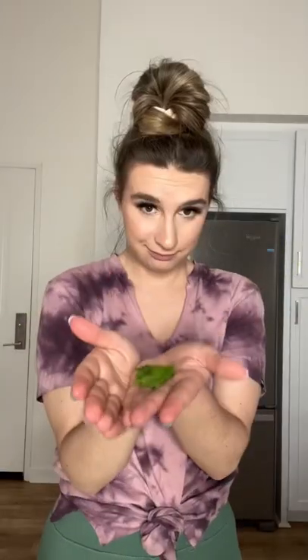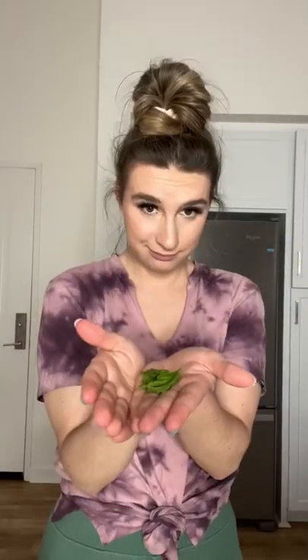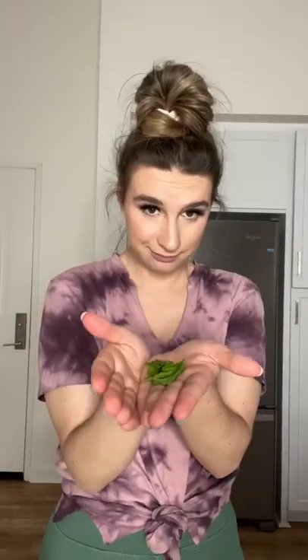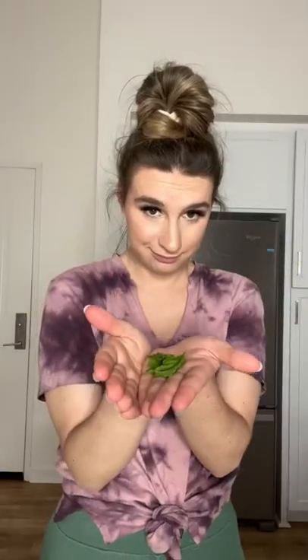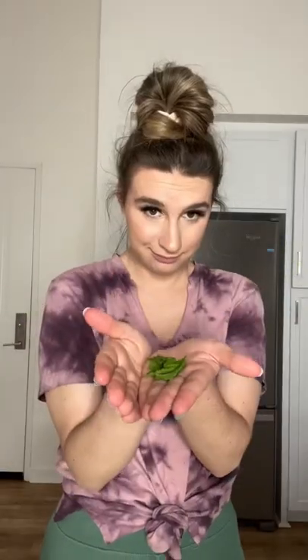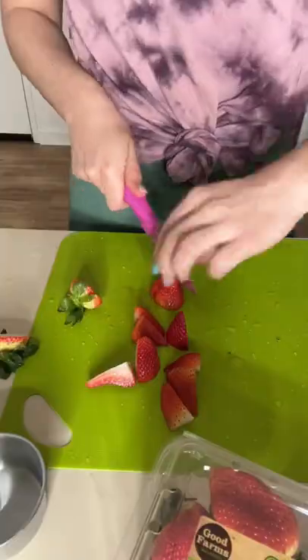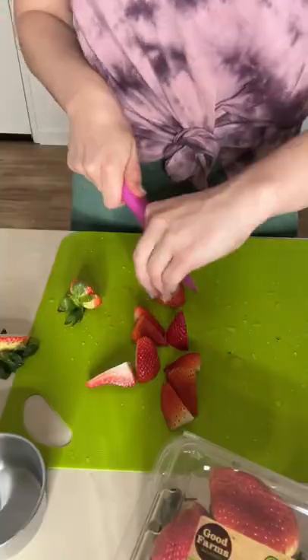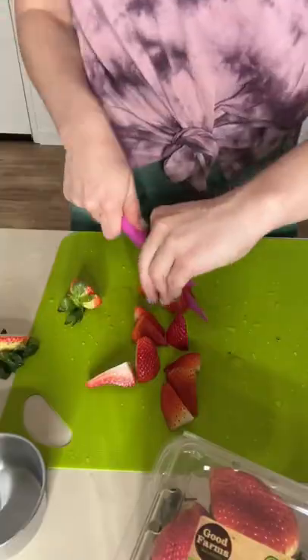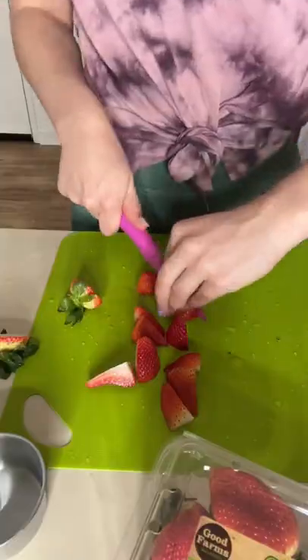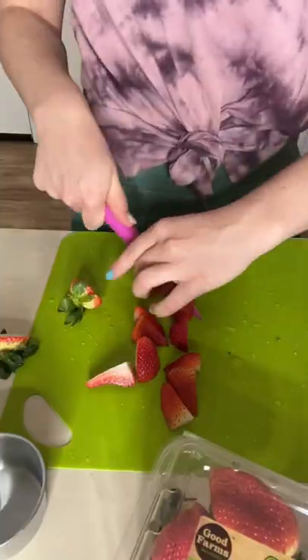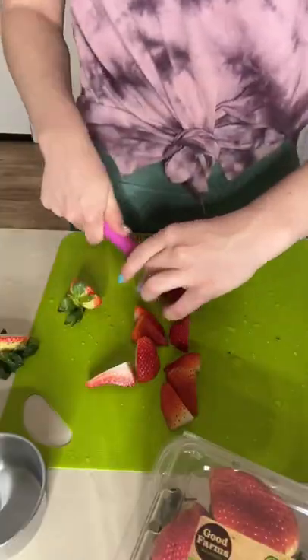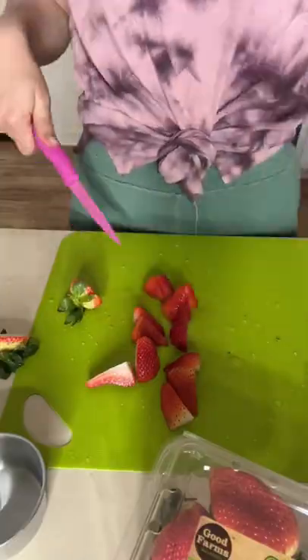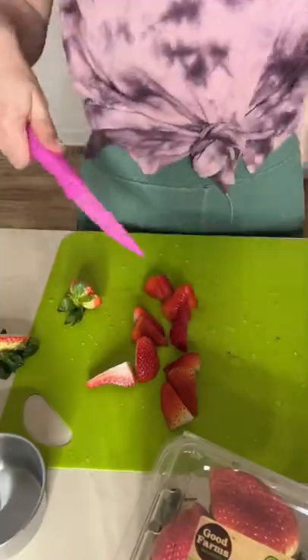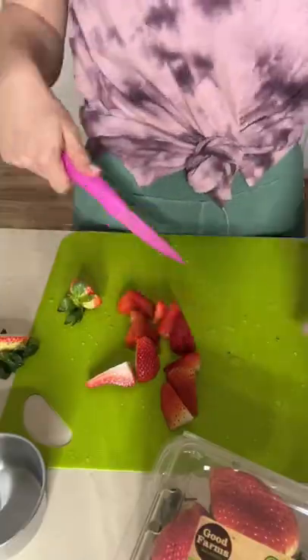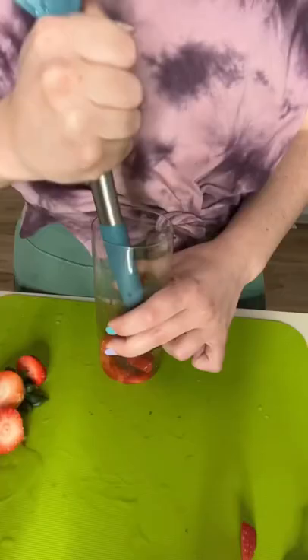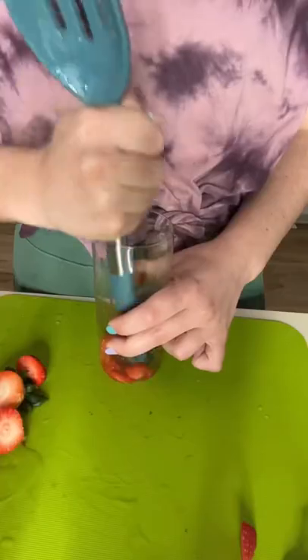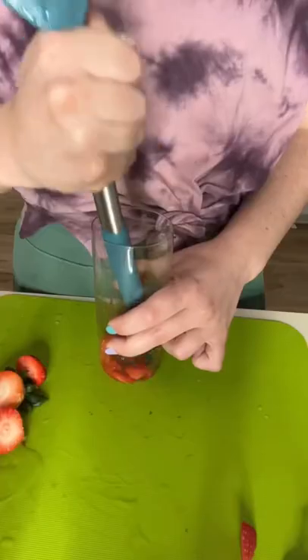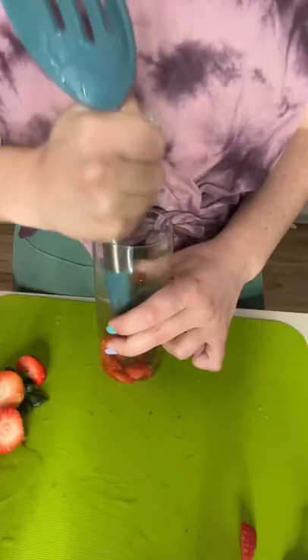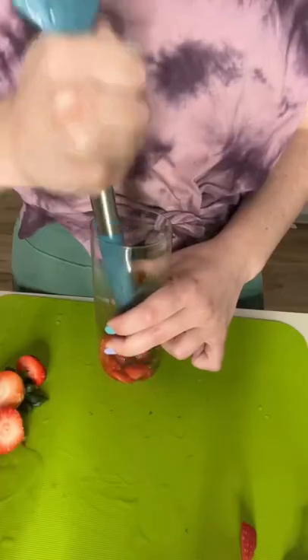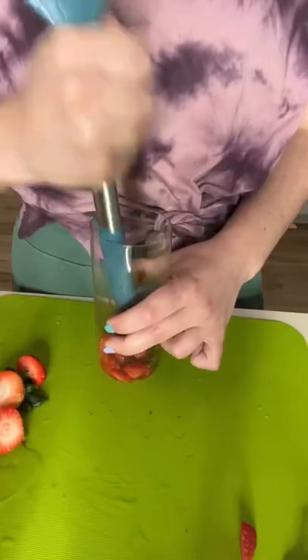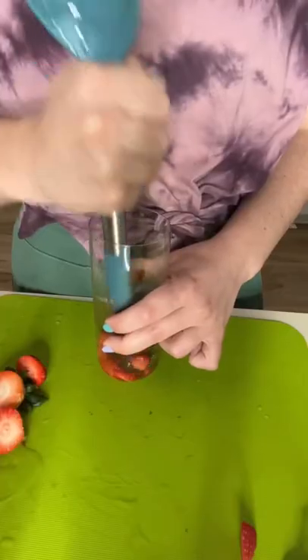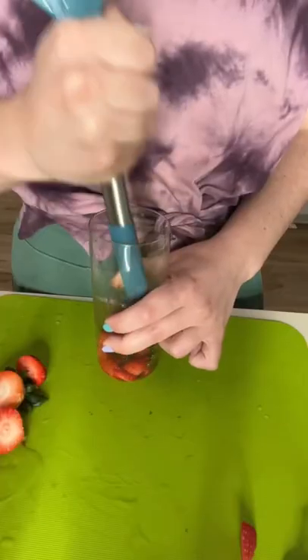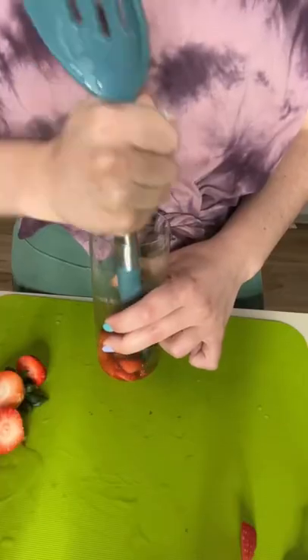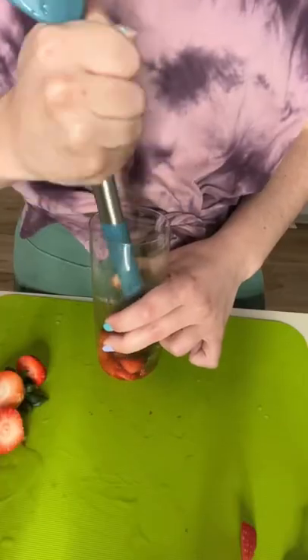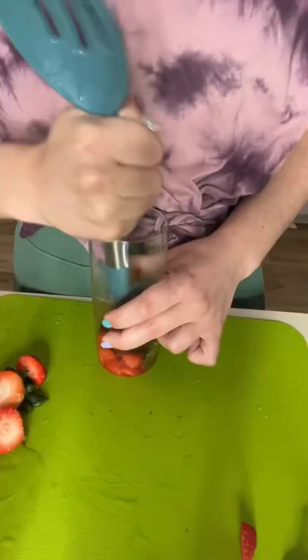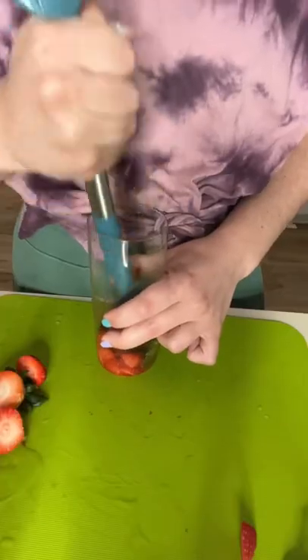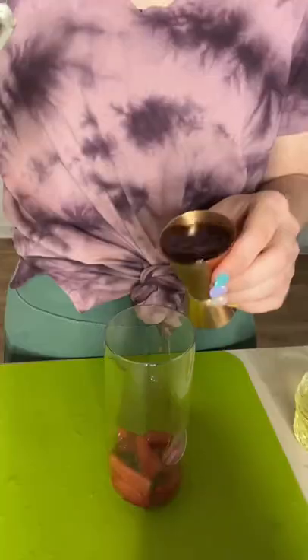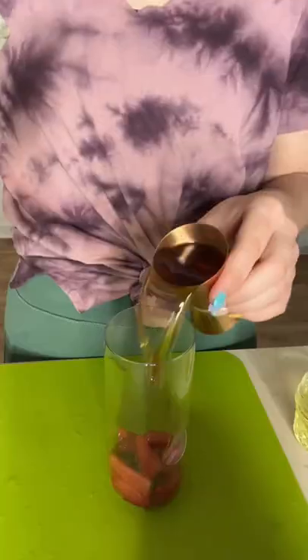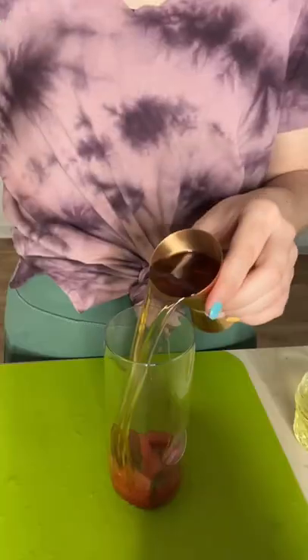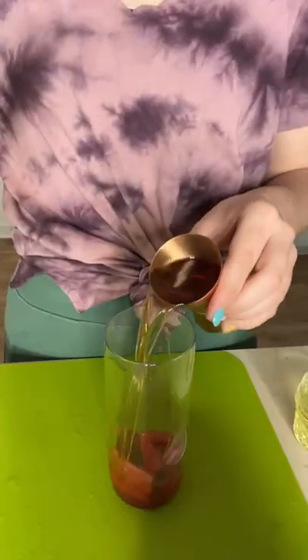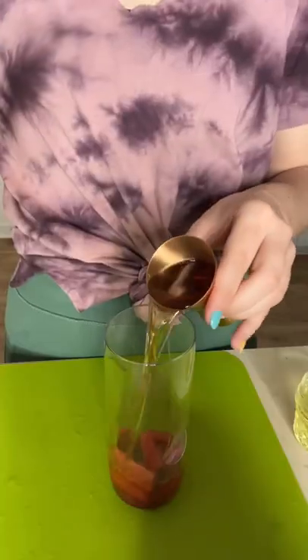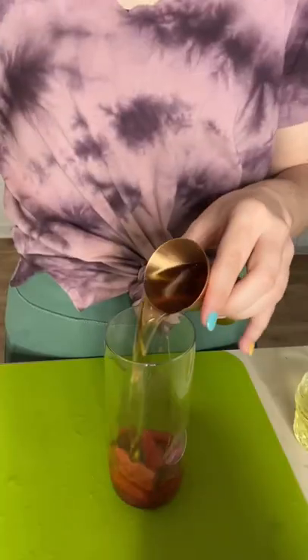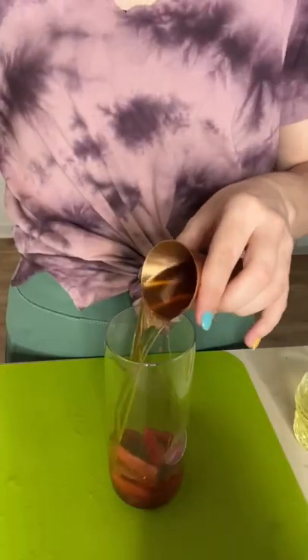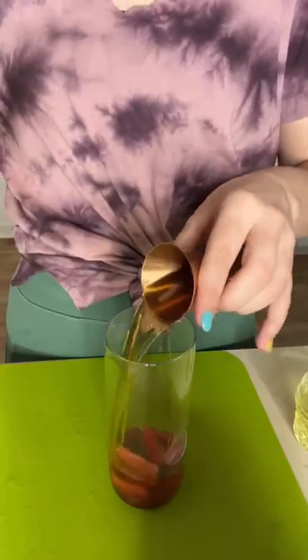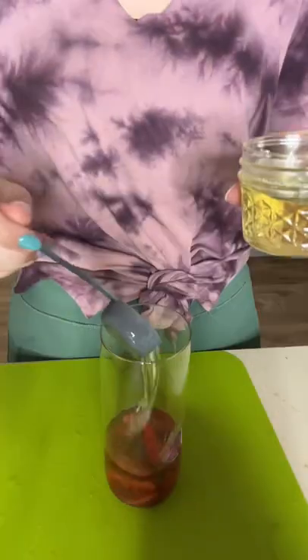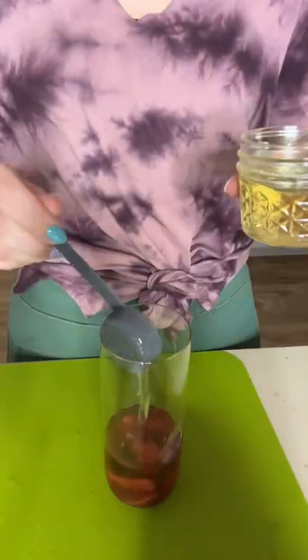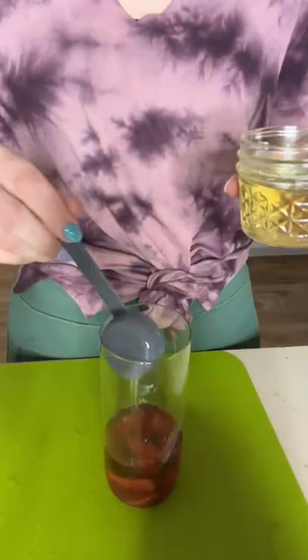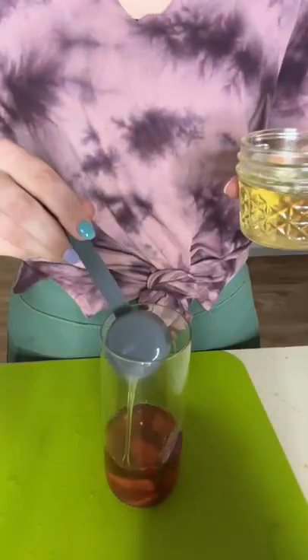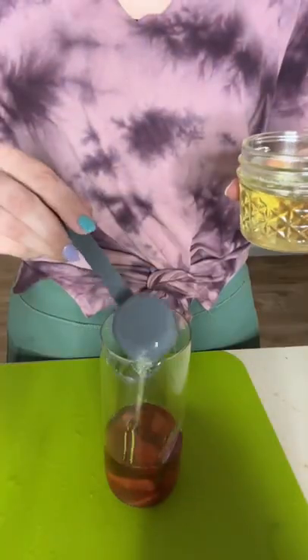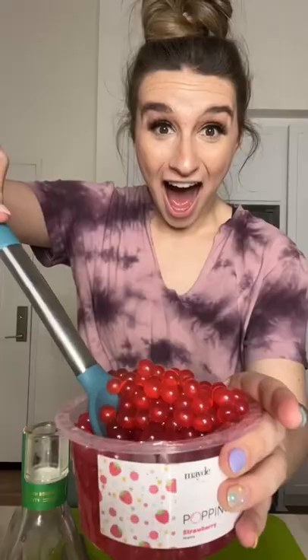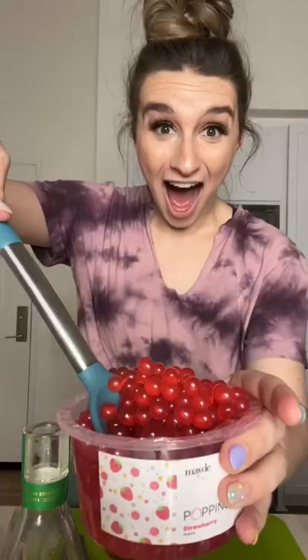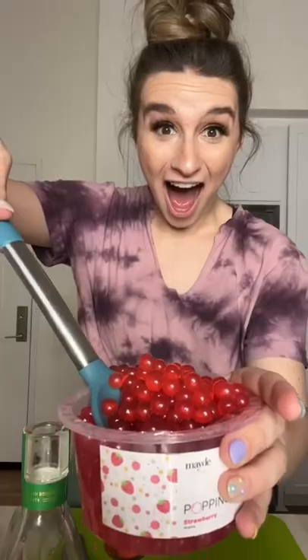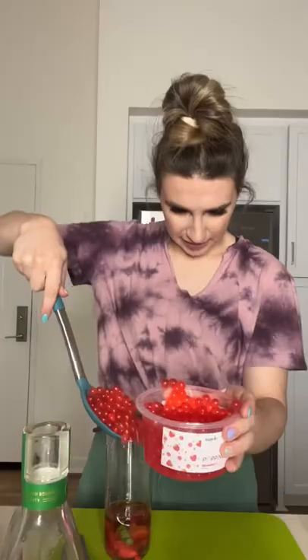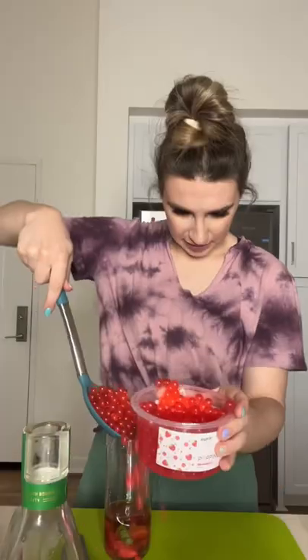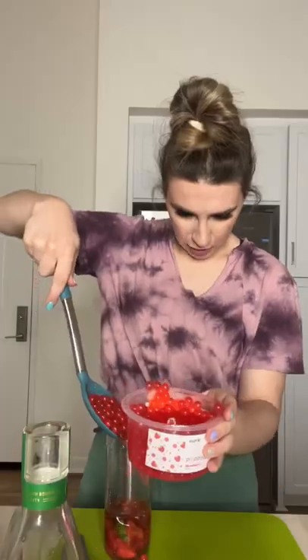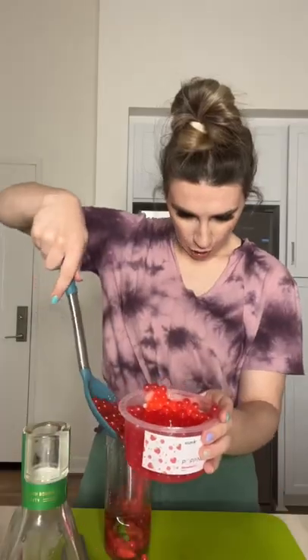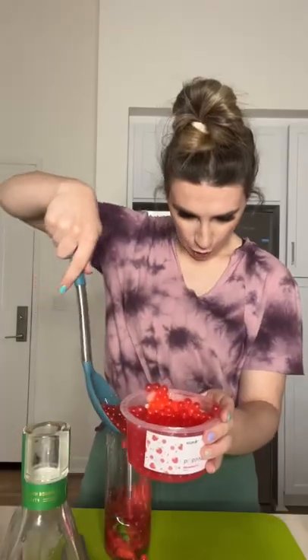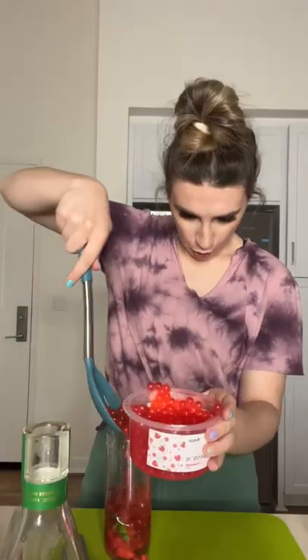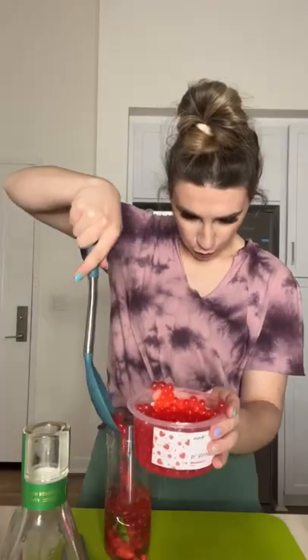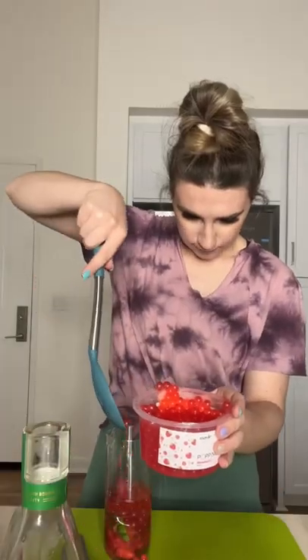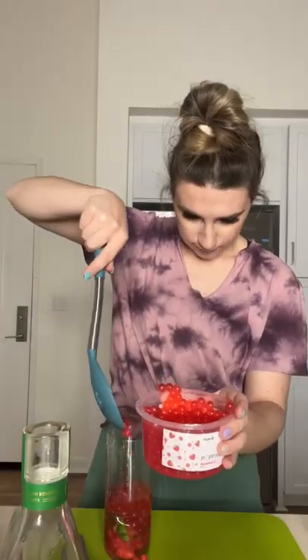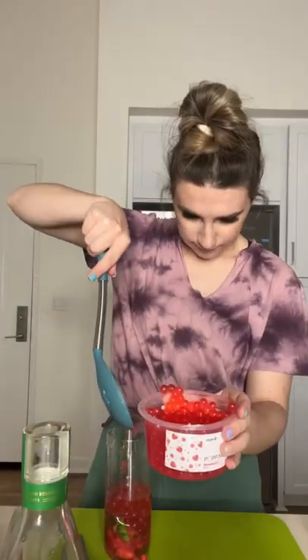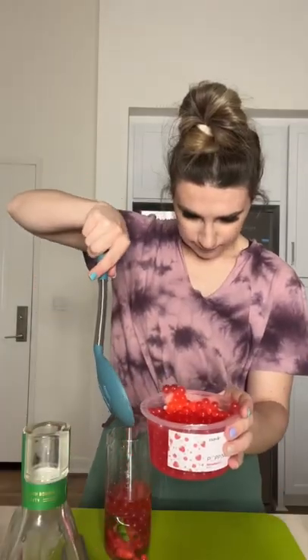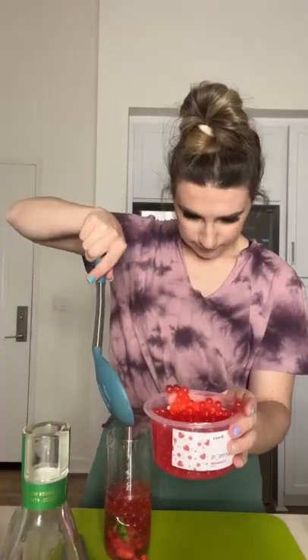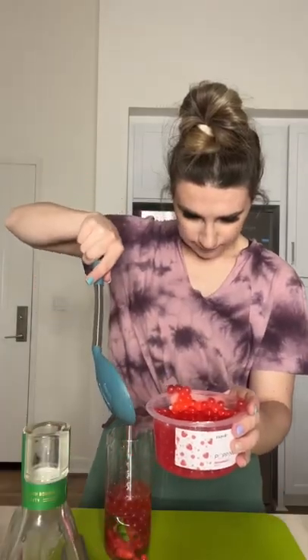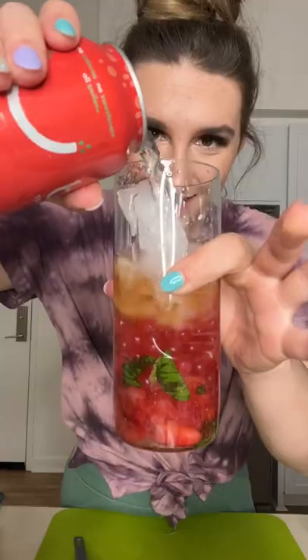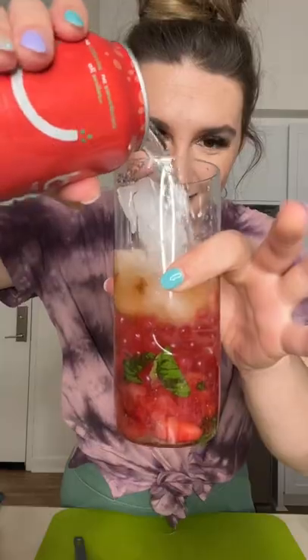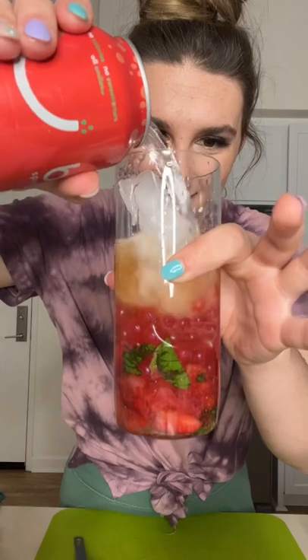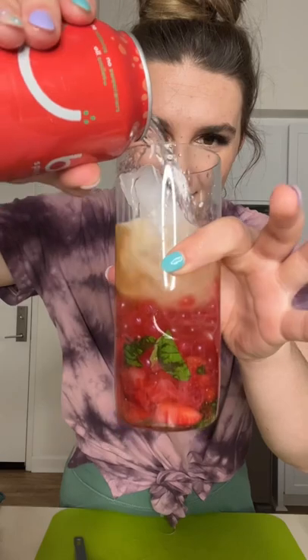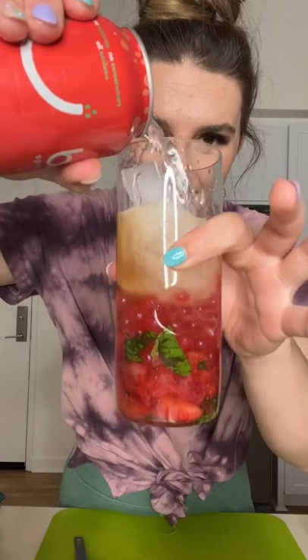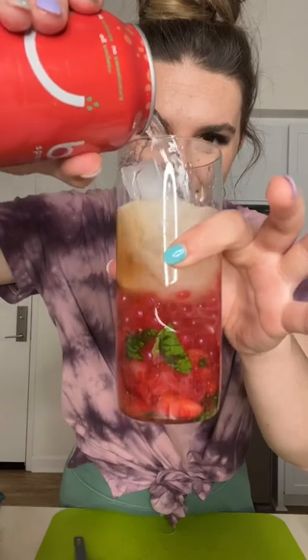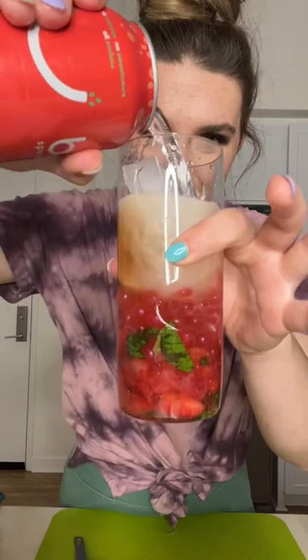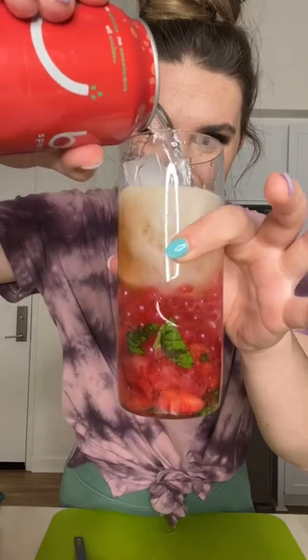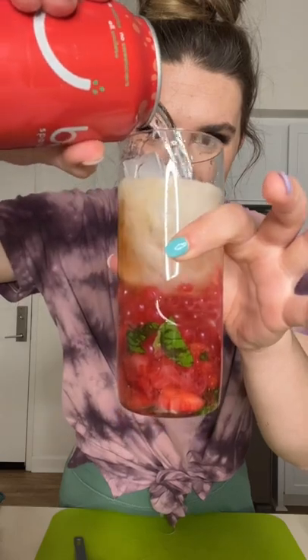I pulled eight mint leaves and some sliced strawberries, and I muddled them at the bottom of a glass. I added some bourbon, my jalapeño mixture, some boba, some ice, and some sparkling water.